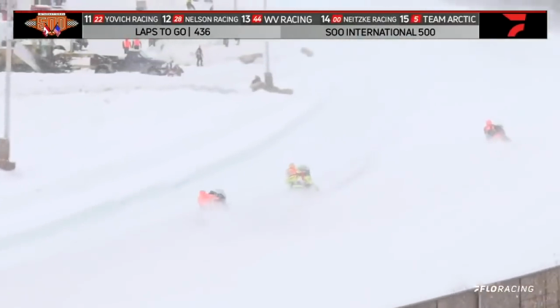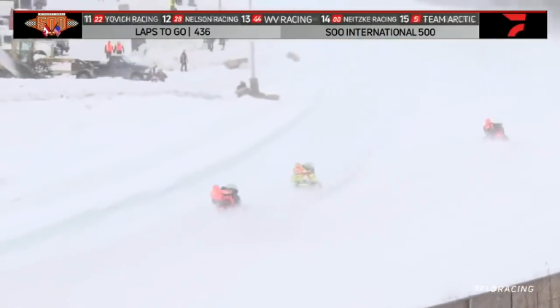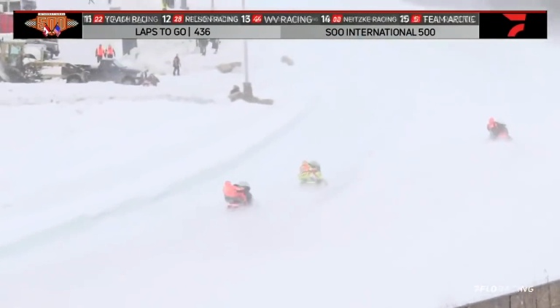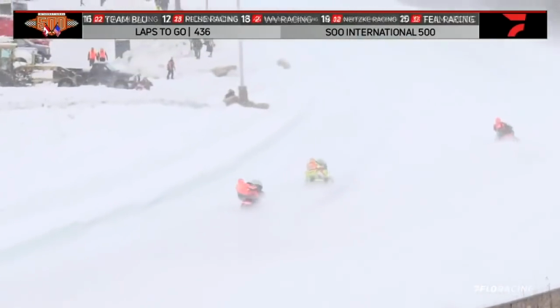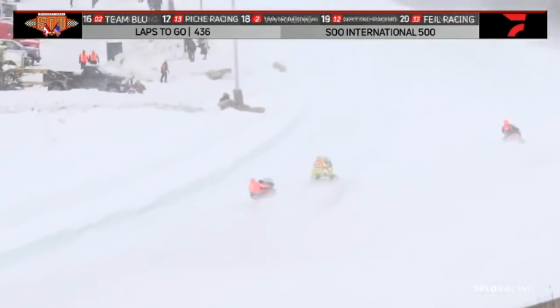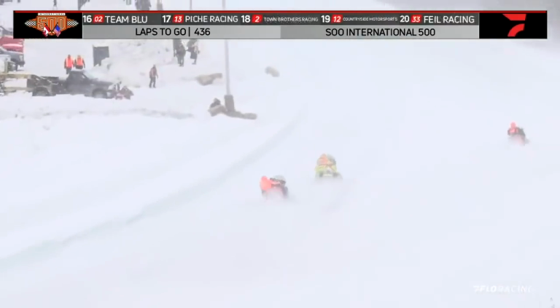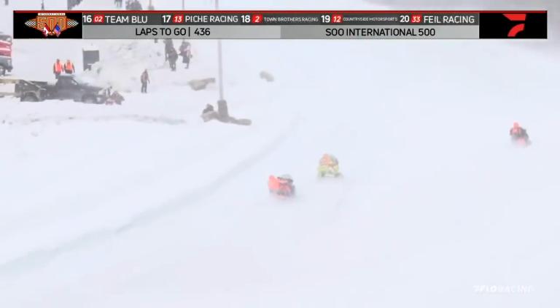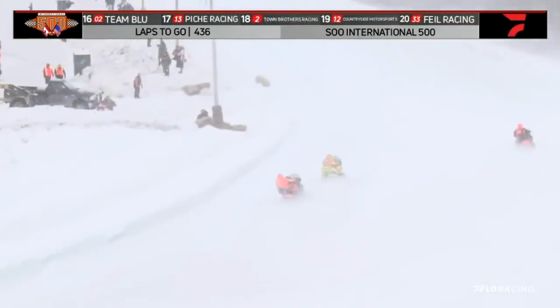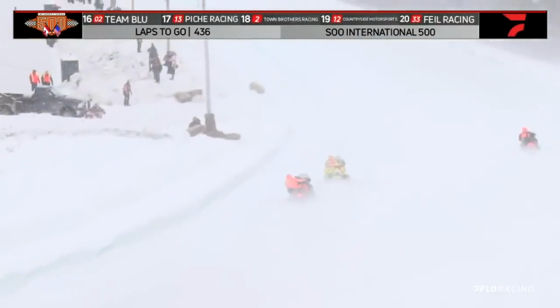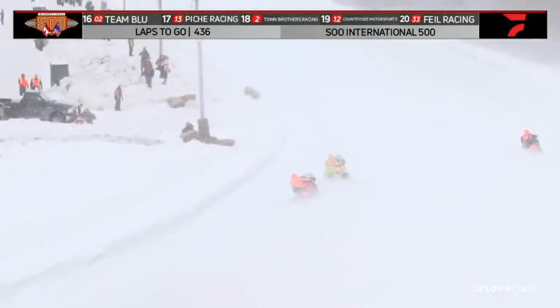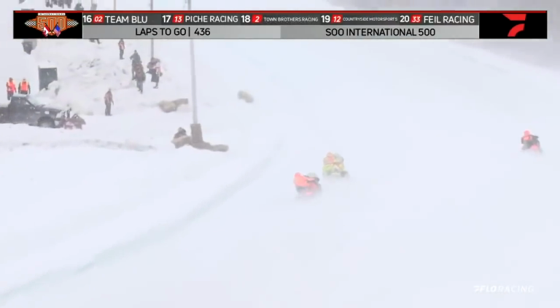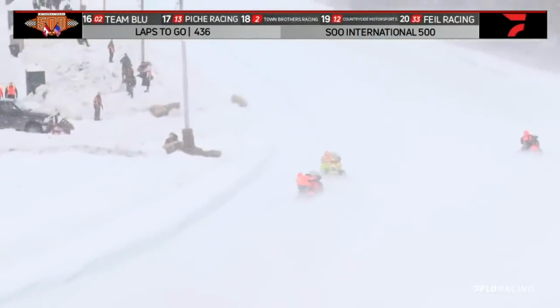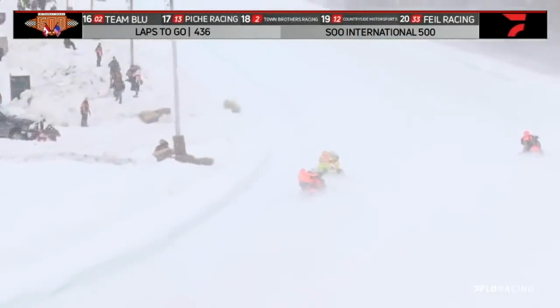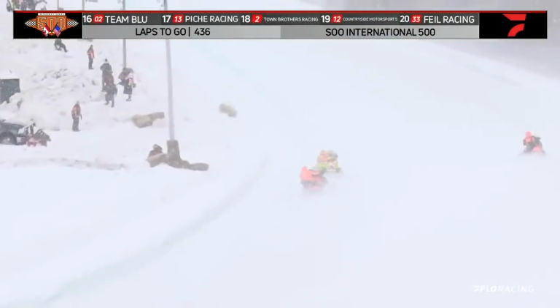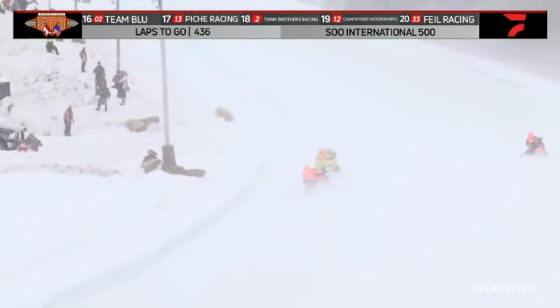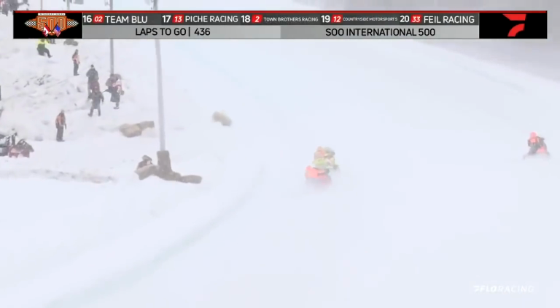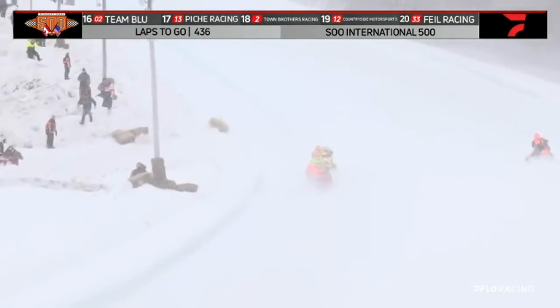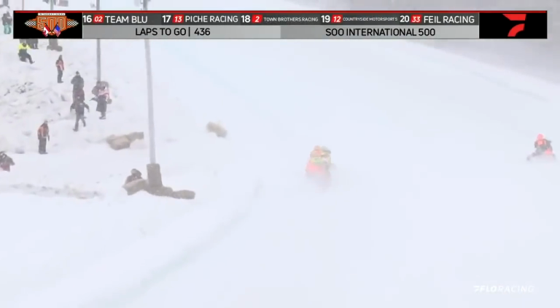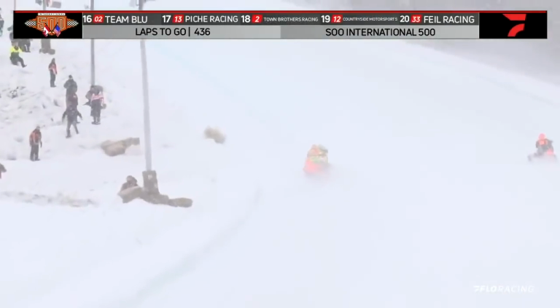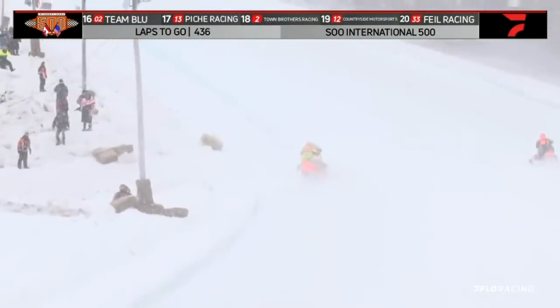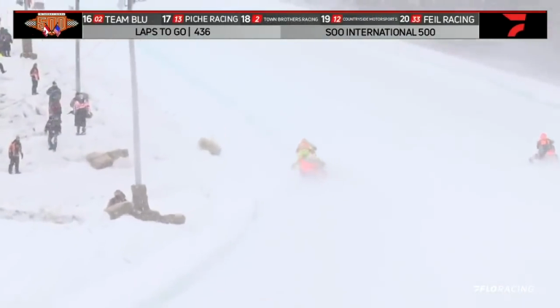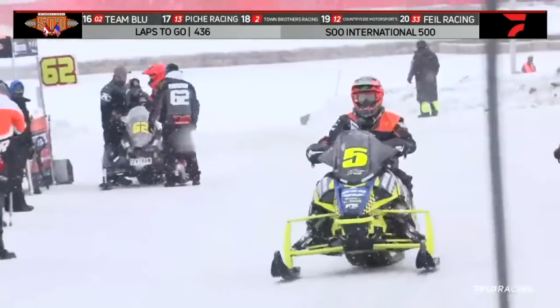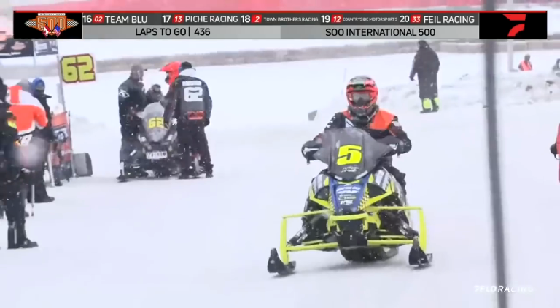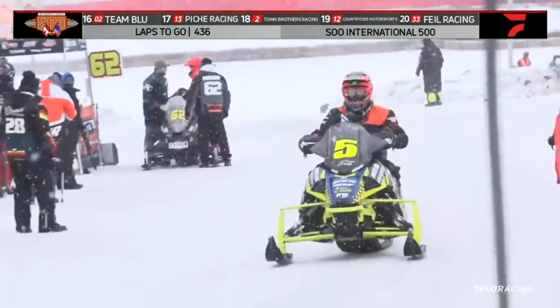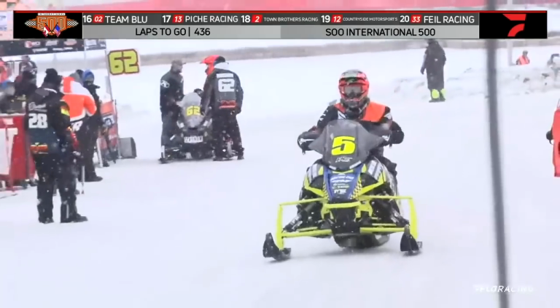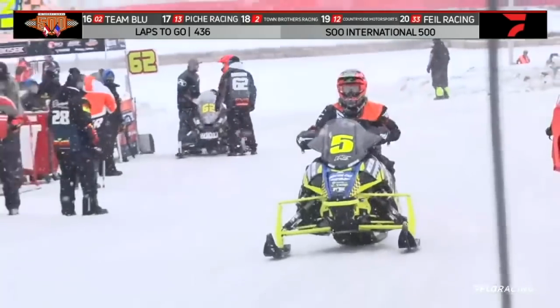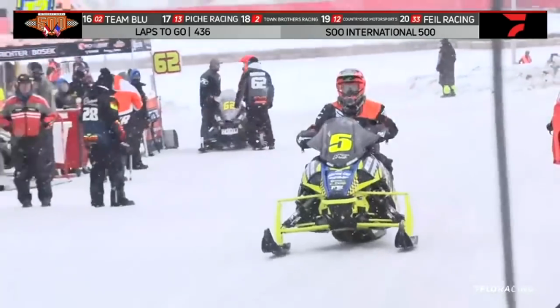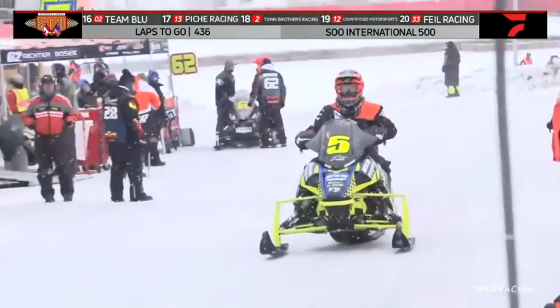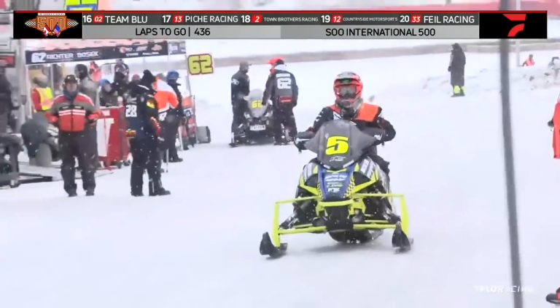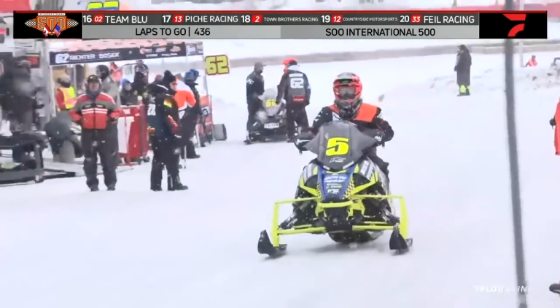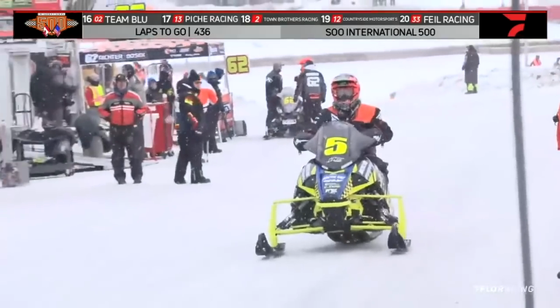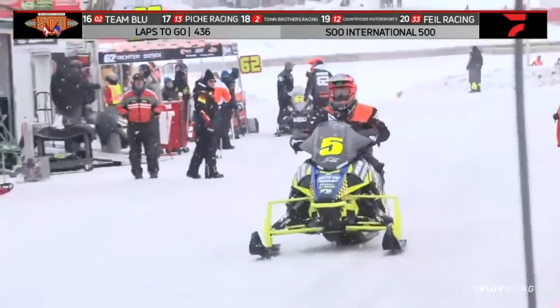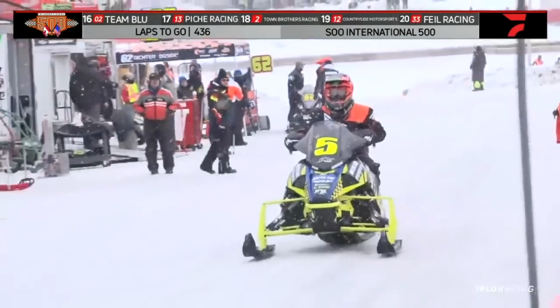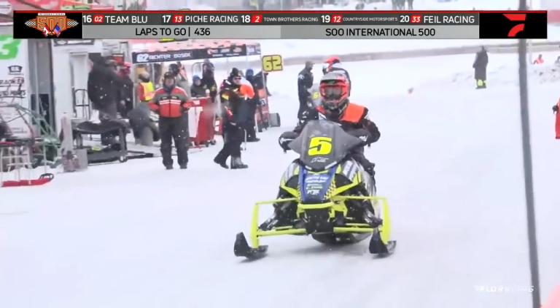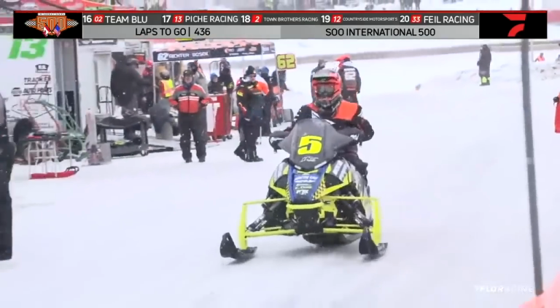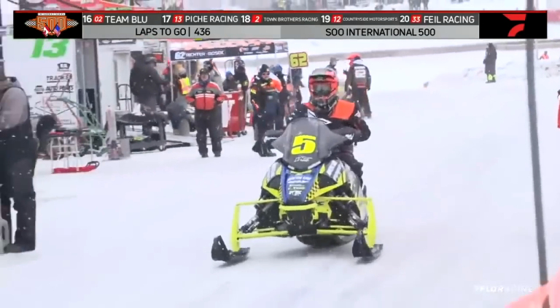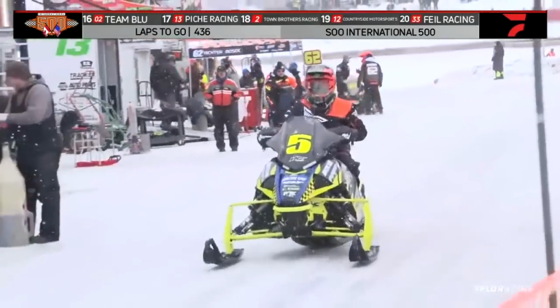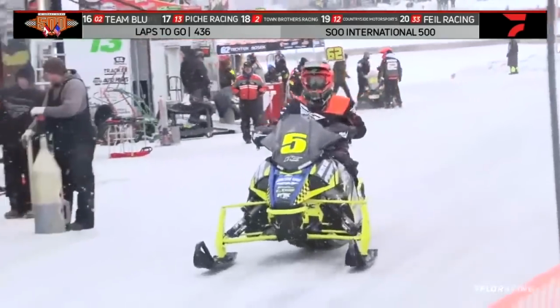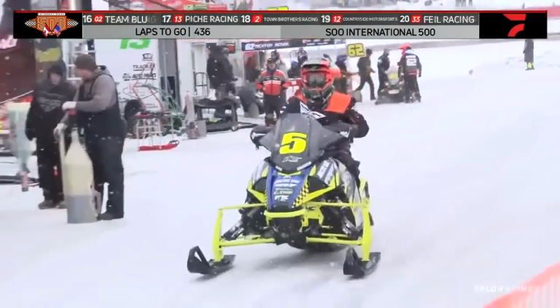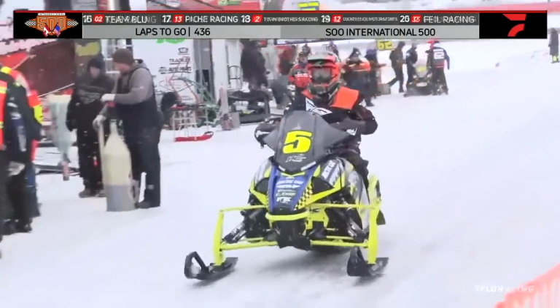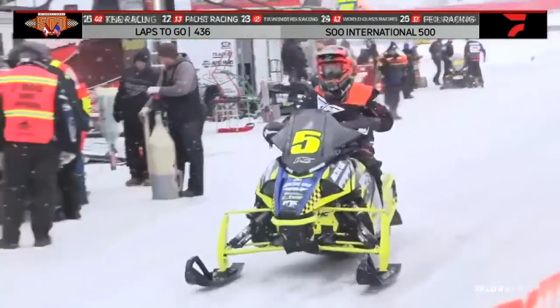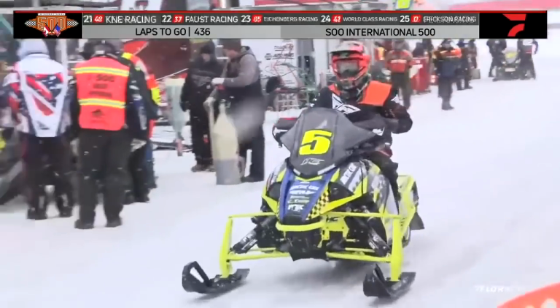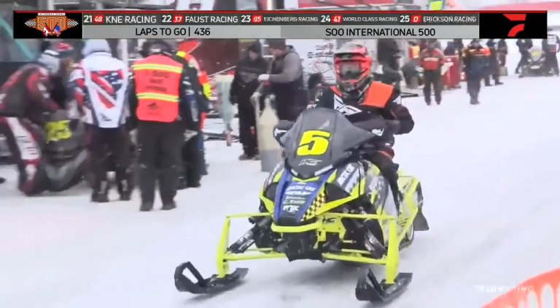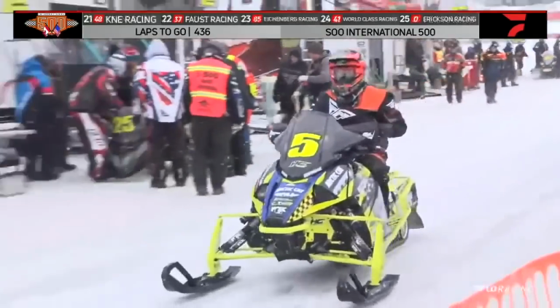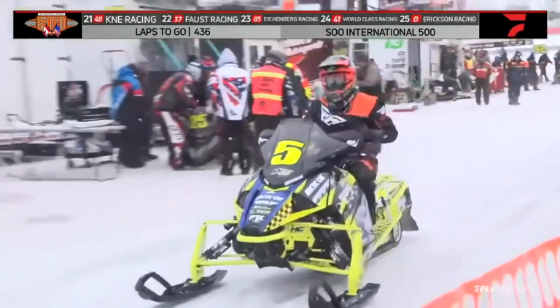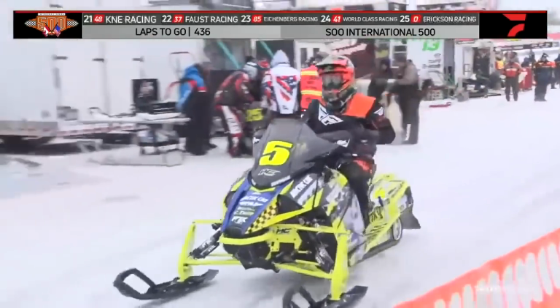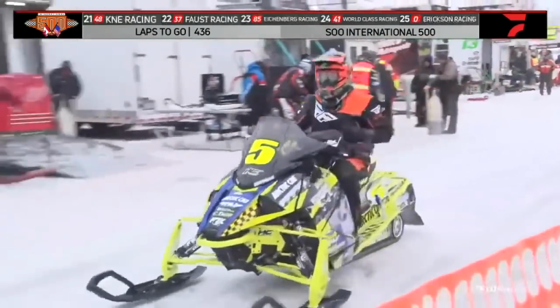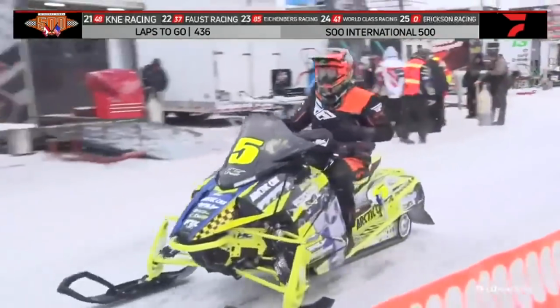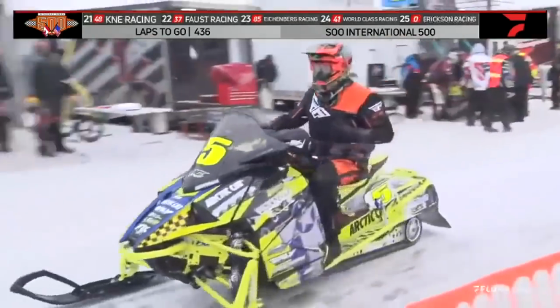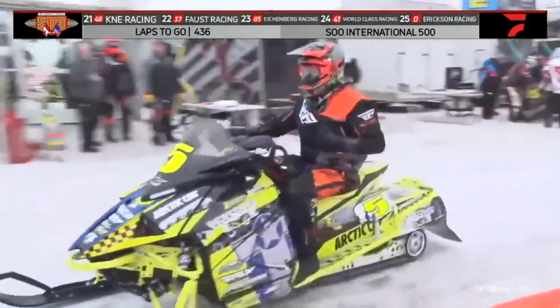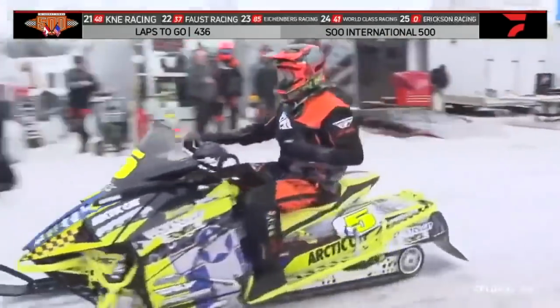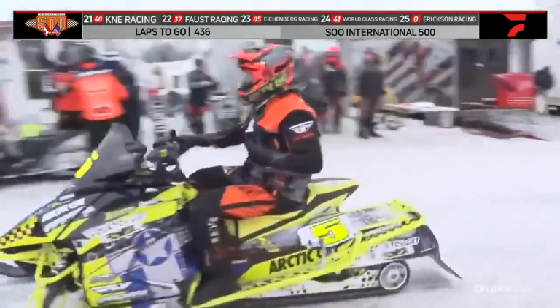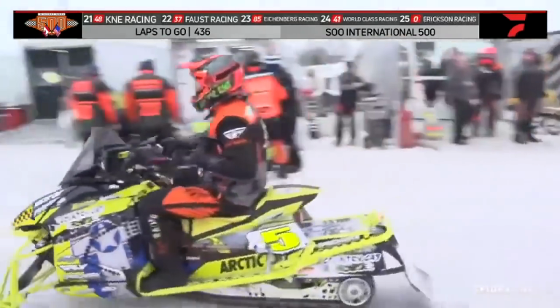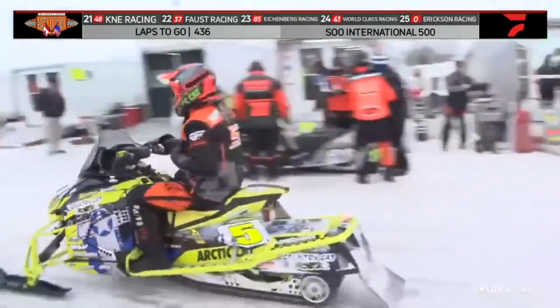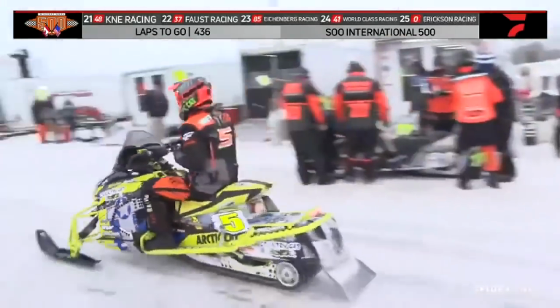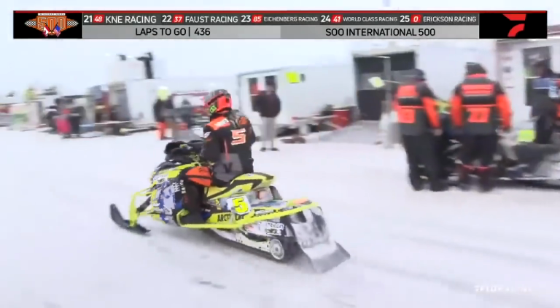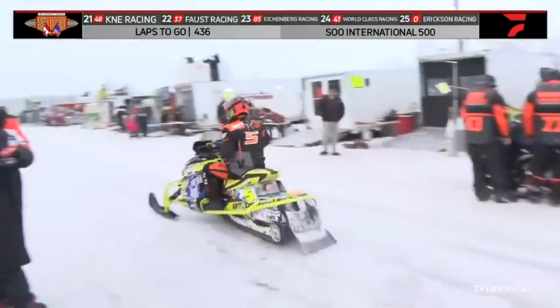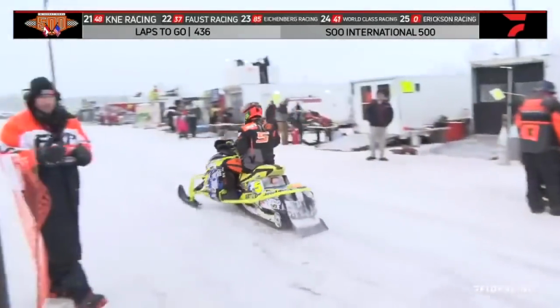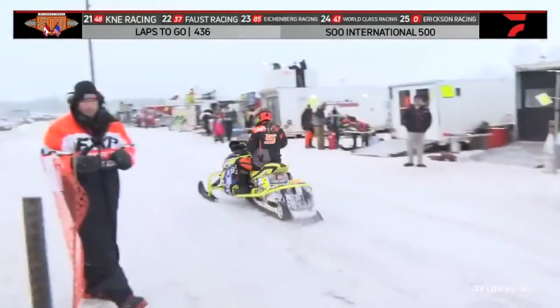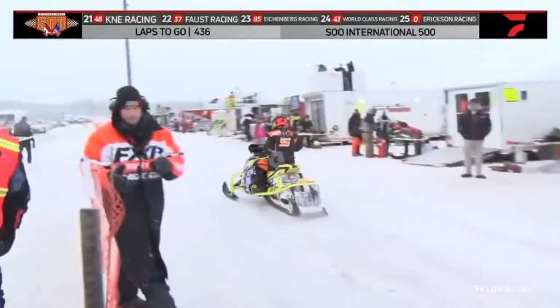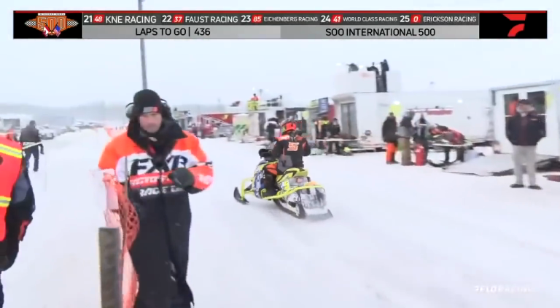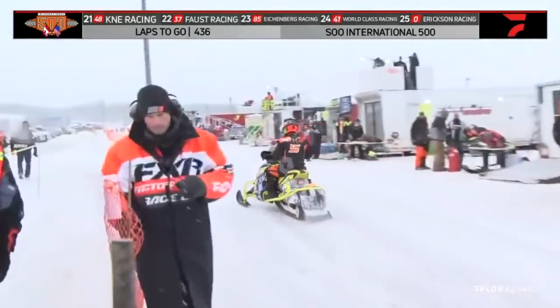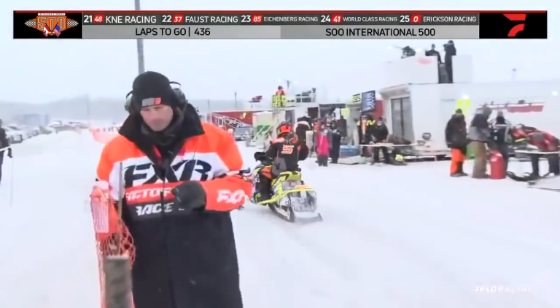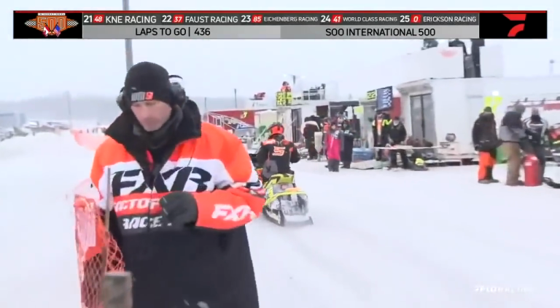Tyler Nichols — he'll hold him off down out of that turn 1-2 area, down that back straightaway, but Ryan Spencer has that machine.